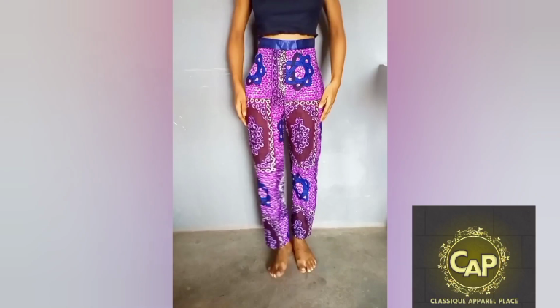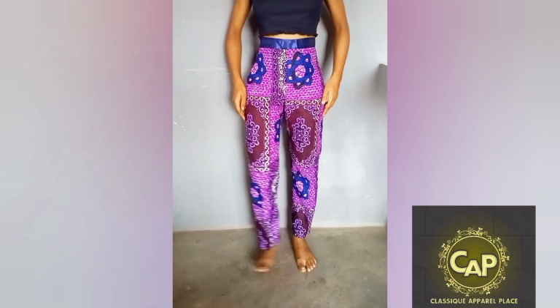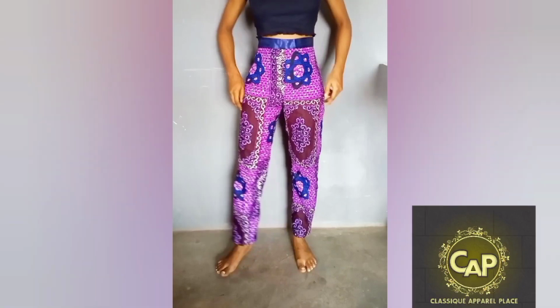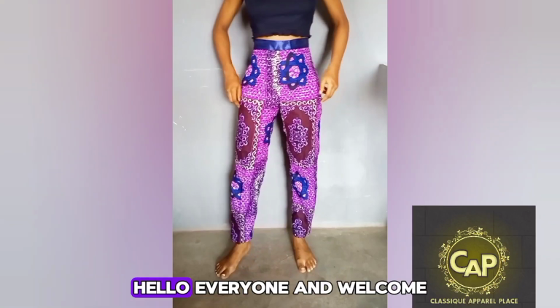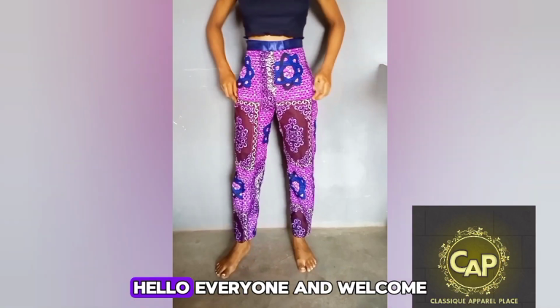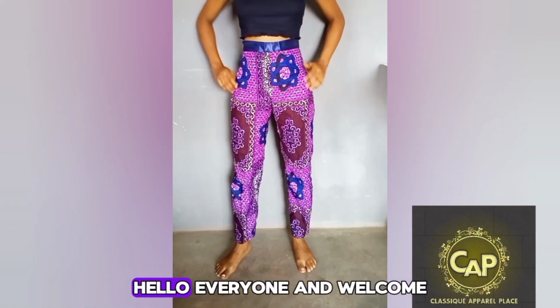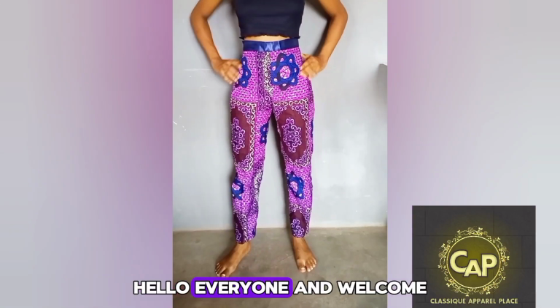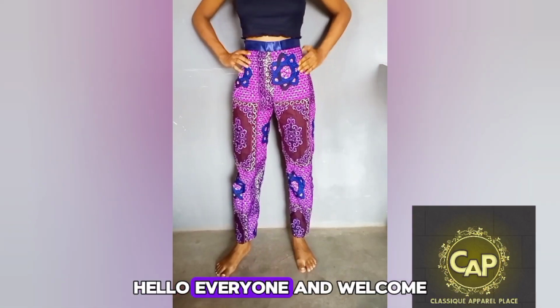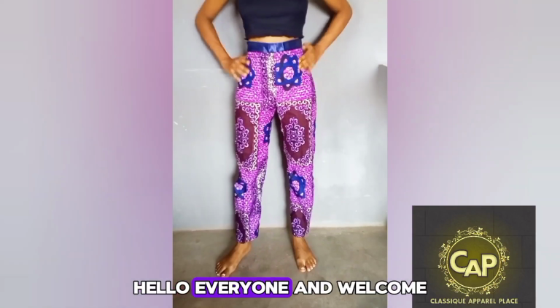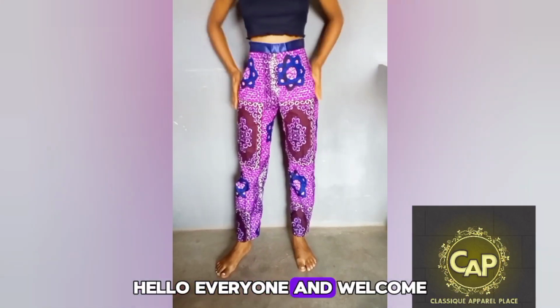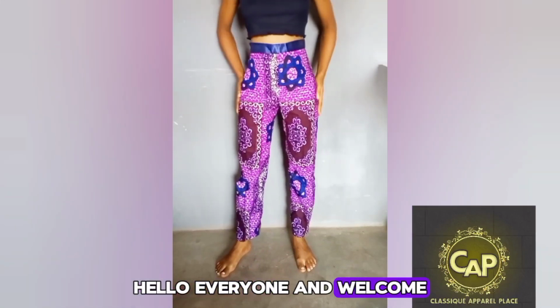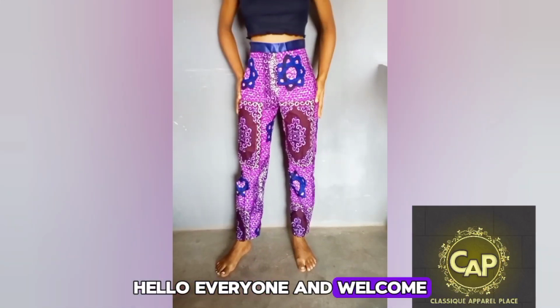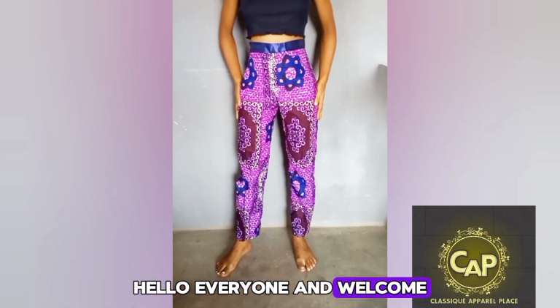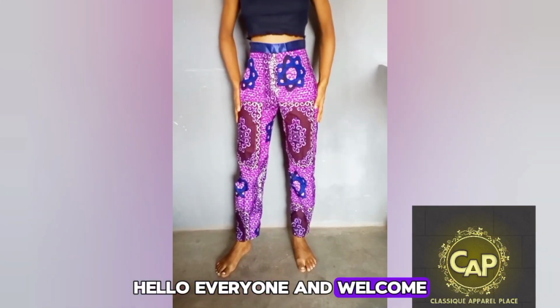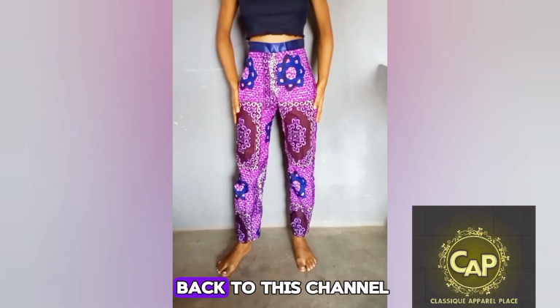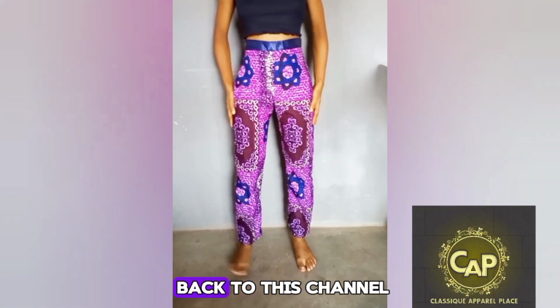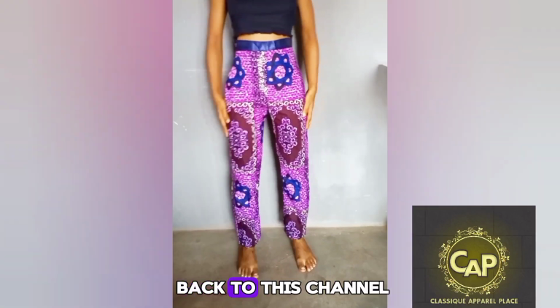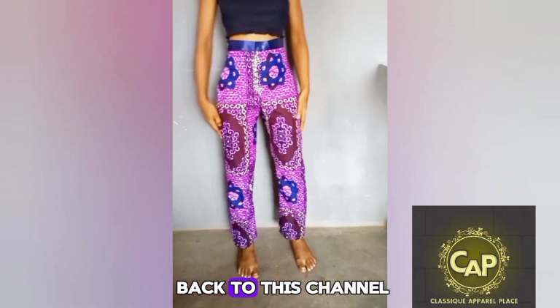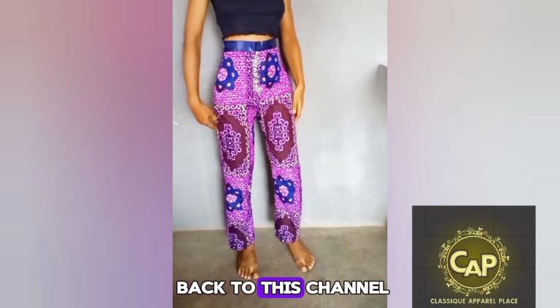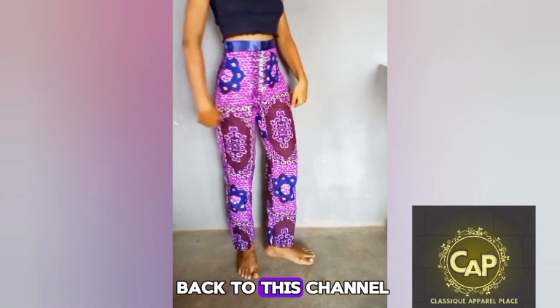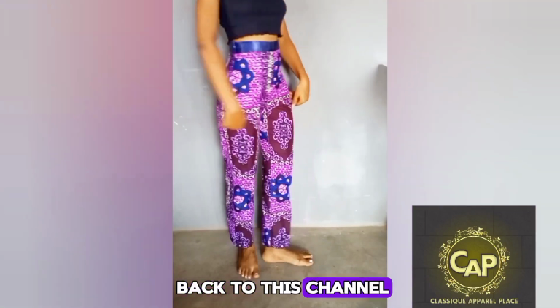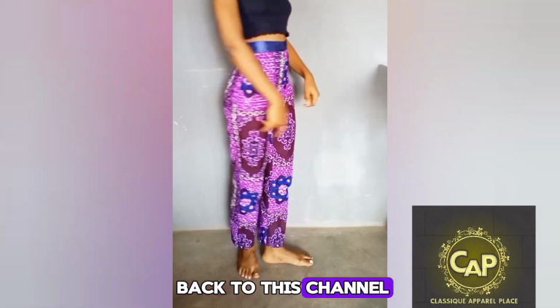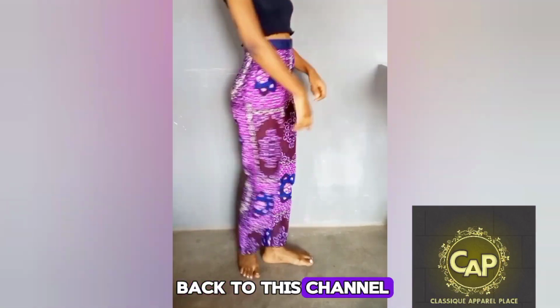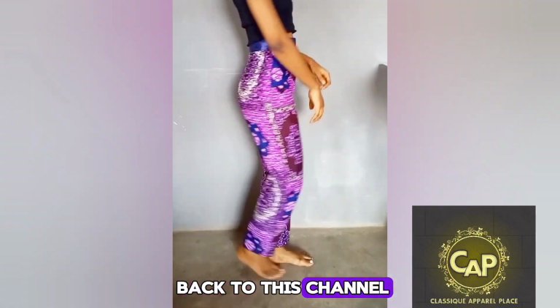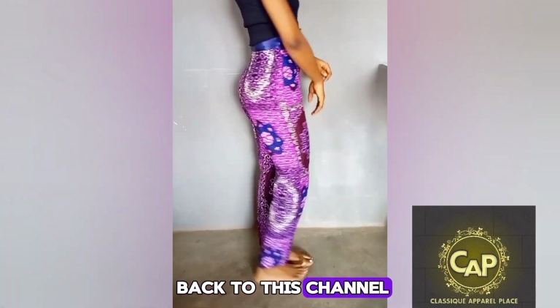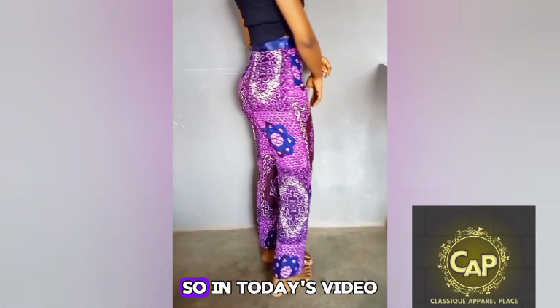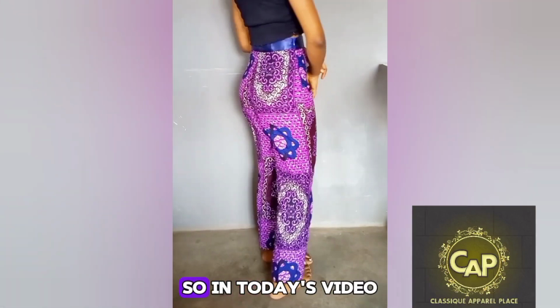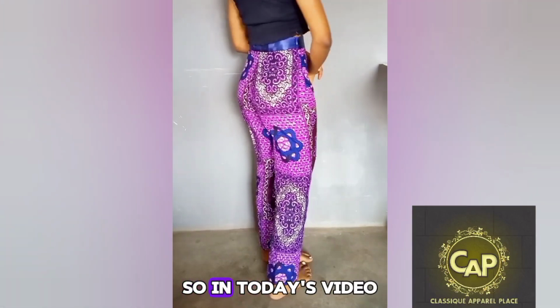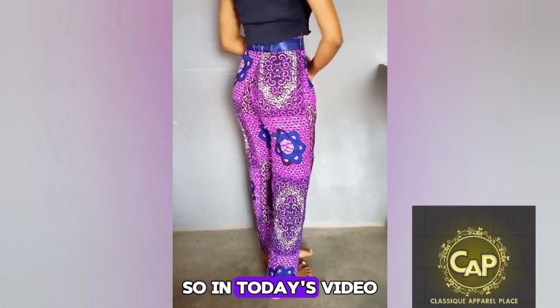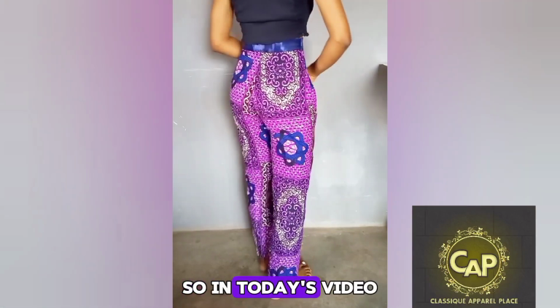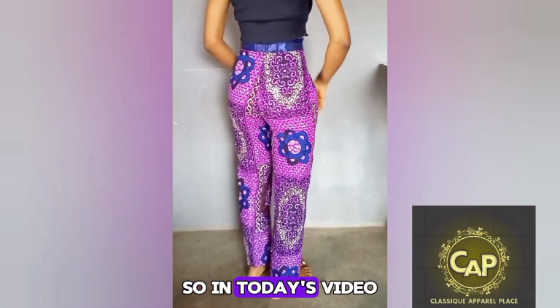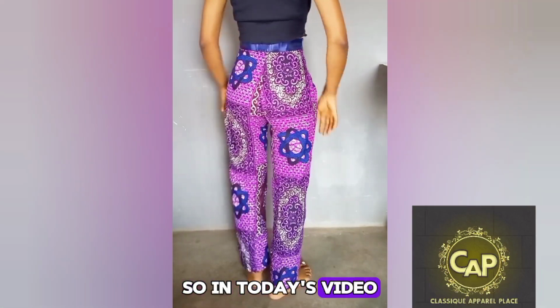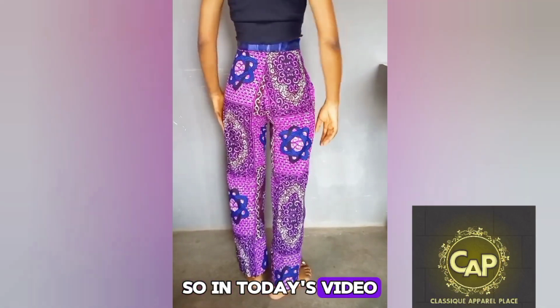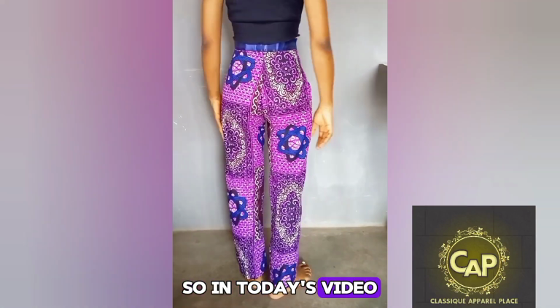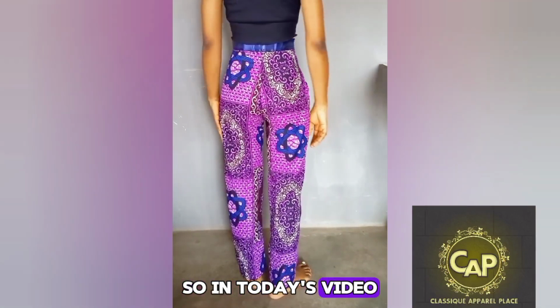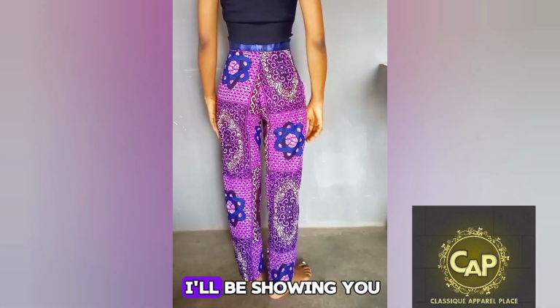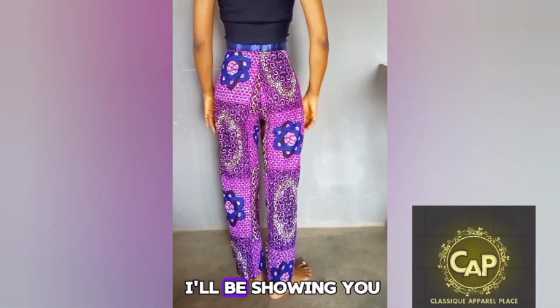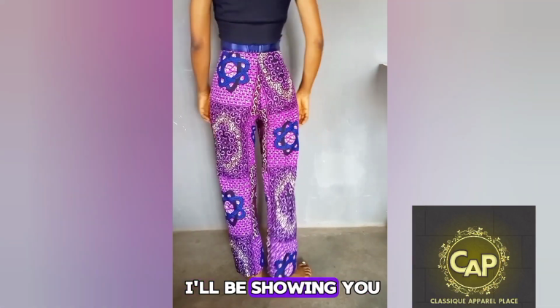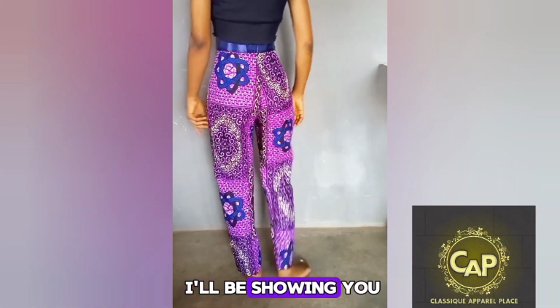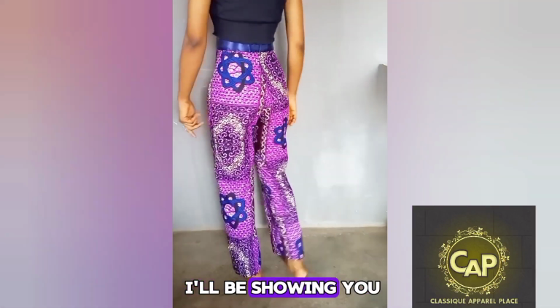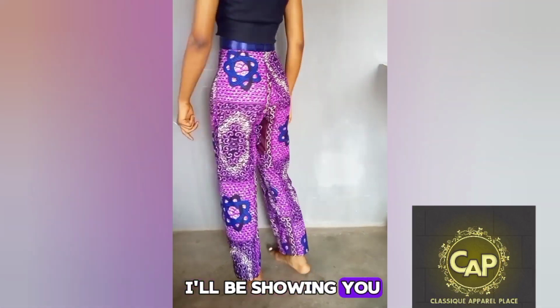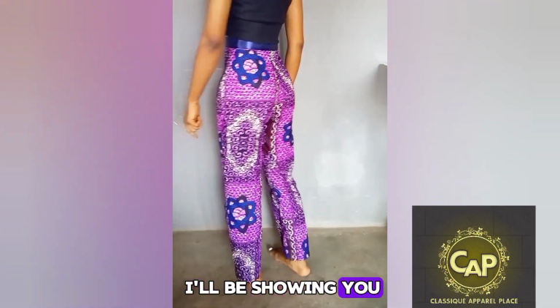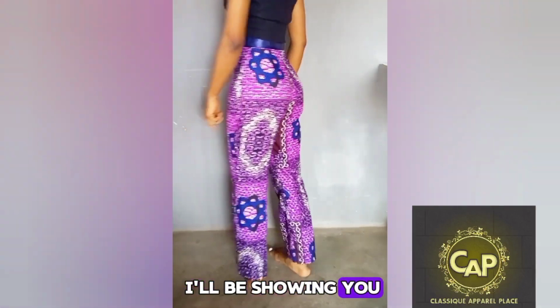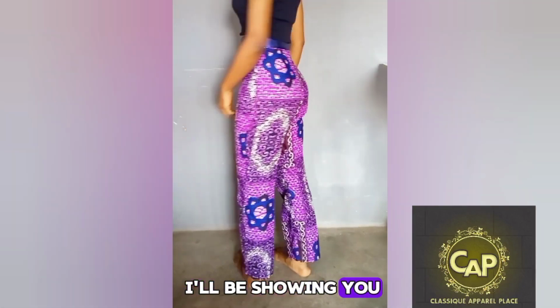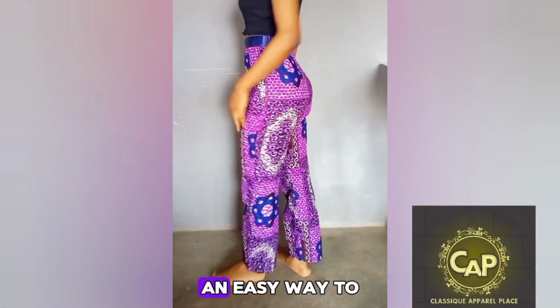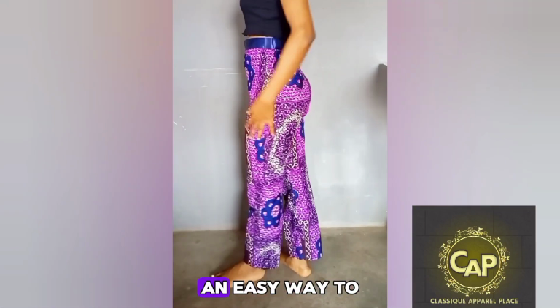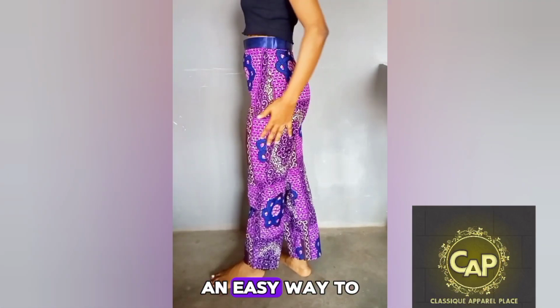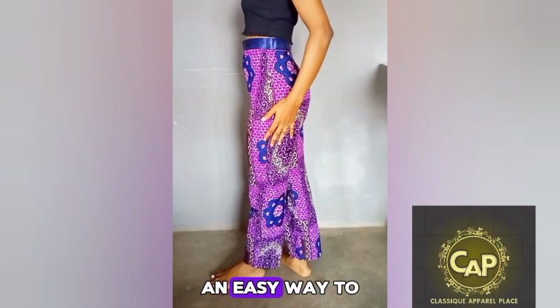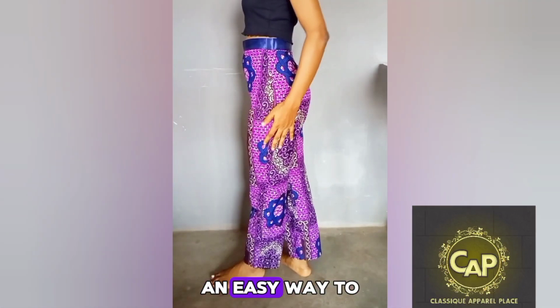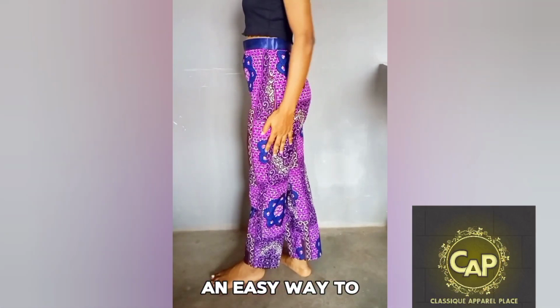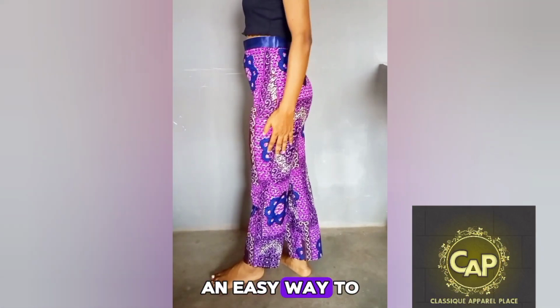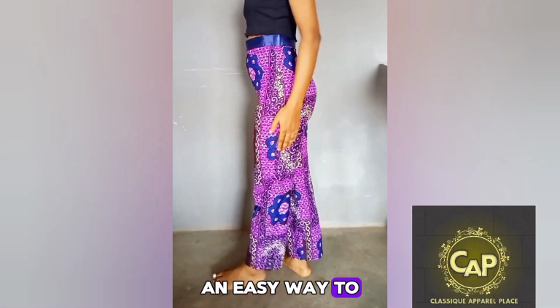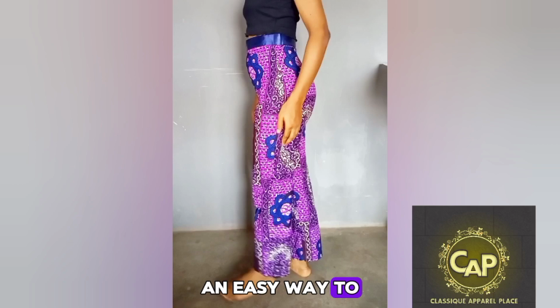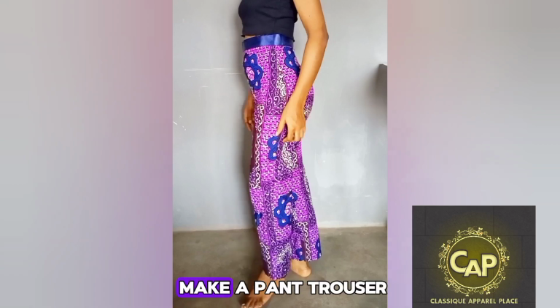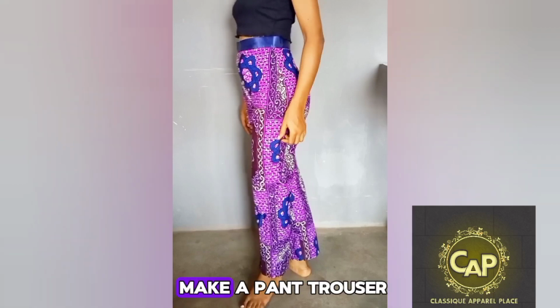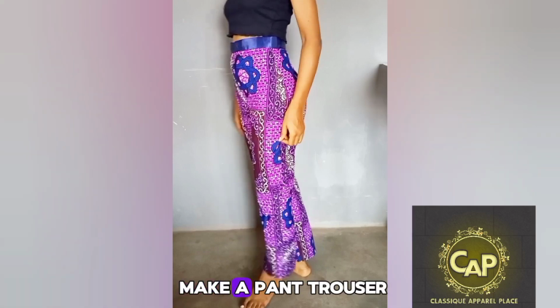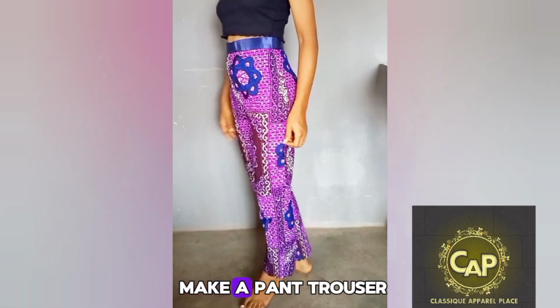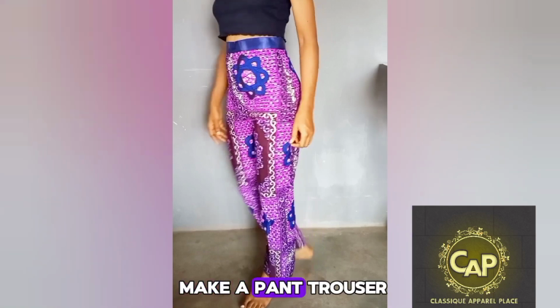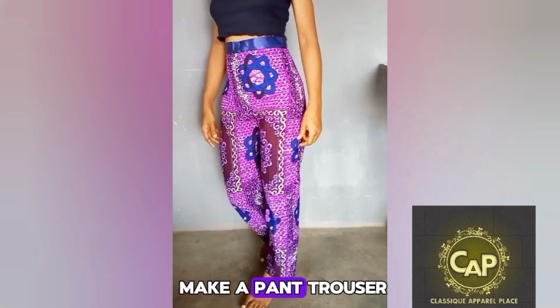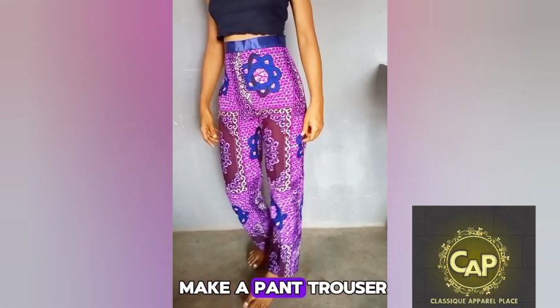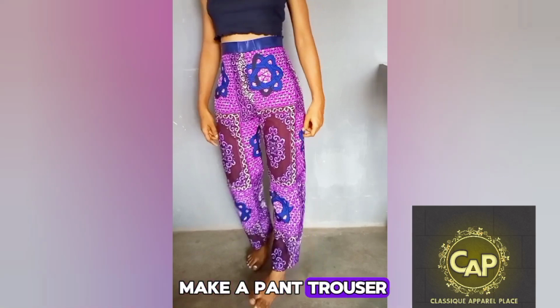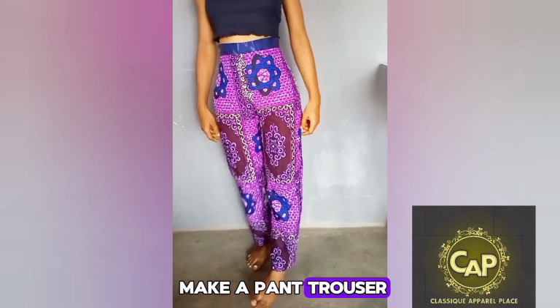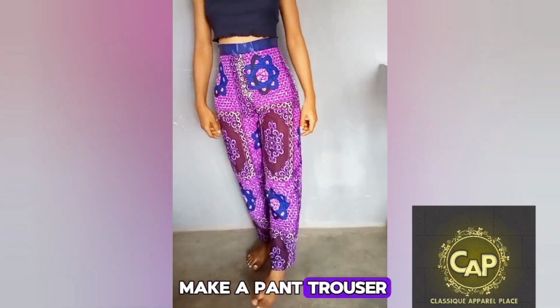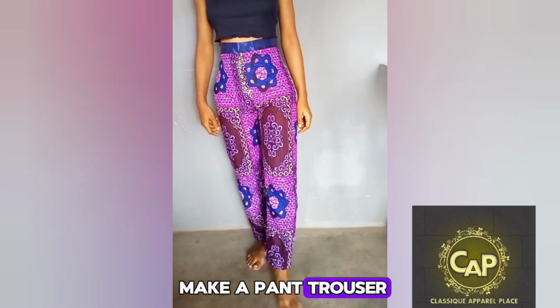Hello everyone and welcome back to this channel. In today's video I'll be showing you an easy way to make a pants trouser.